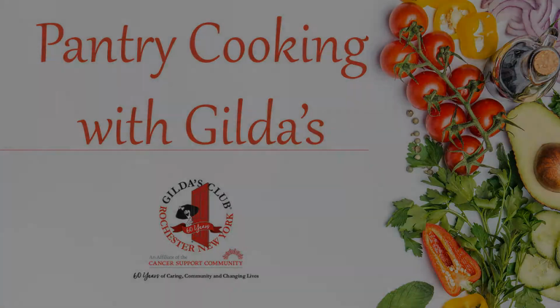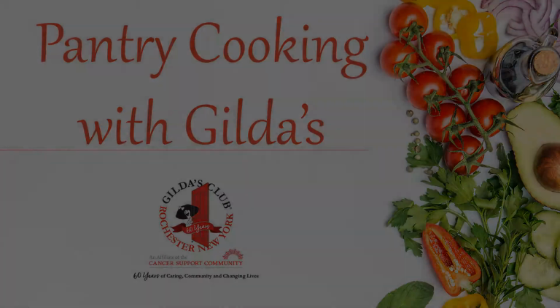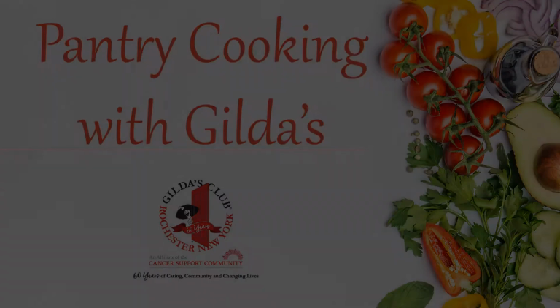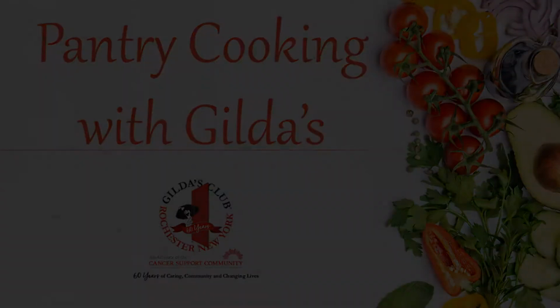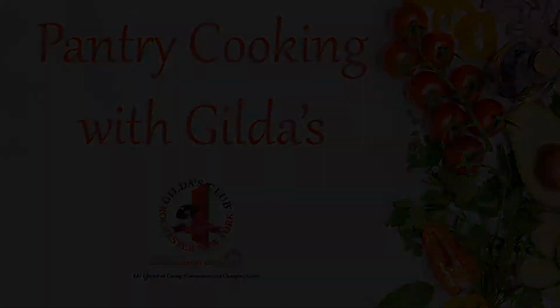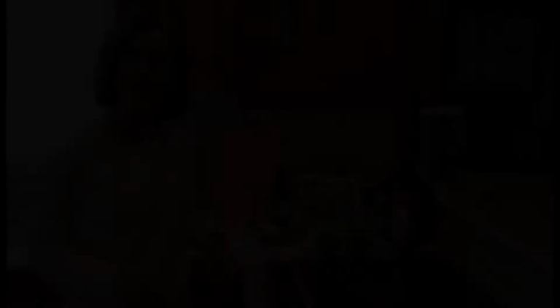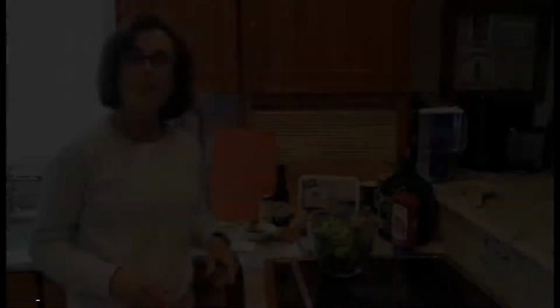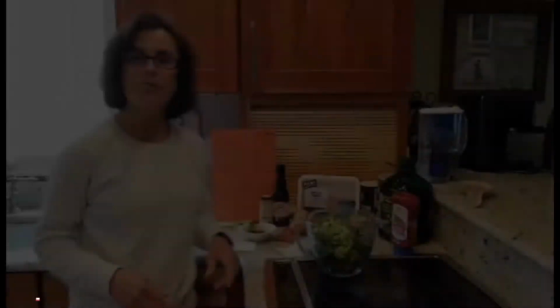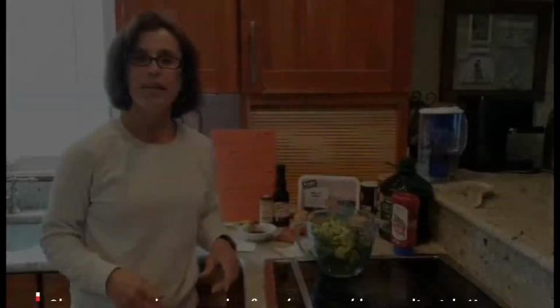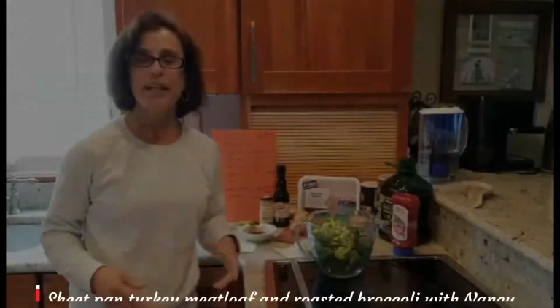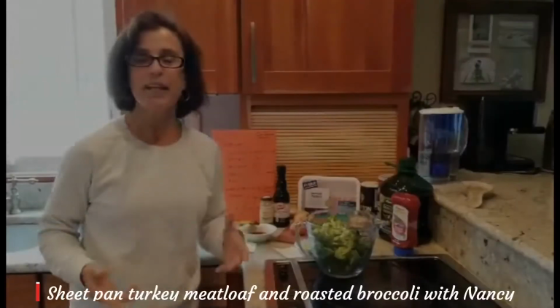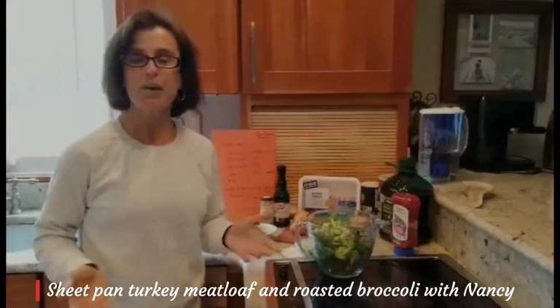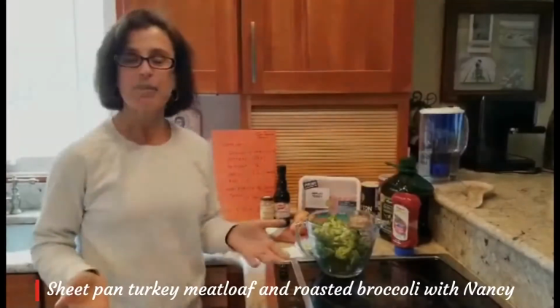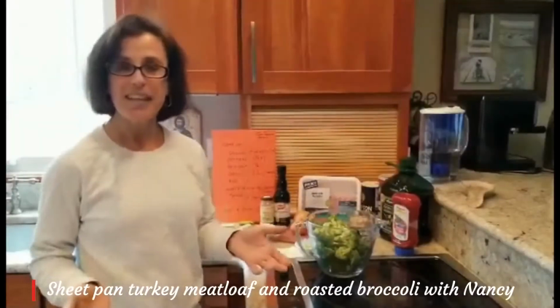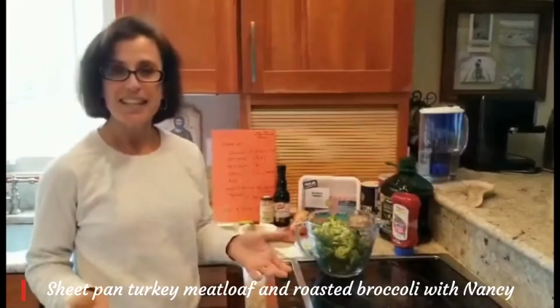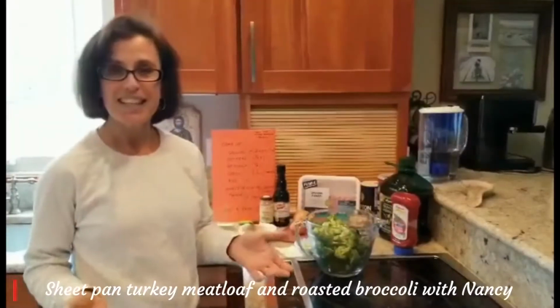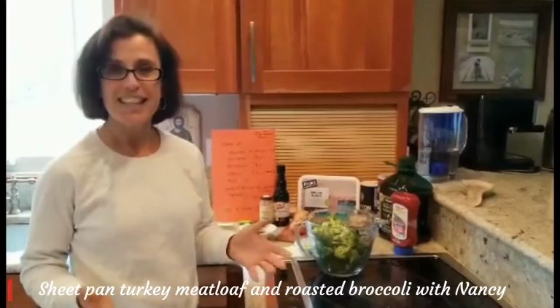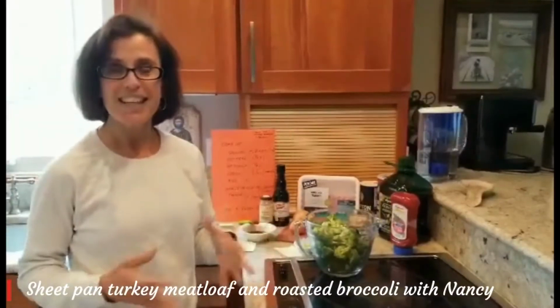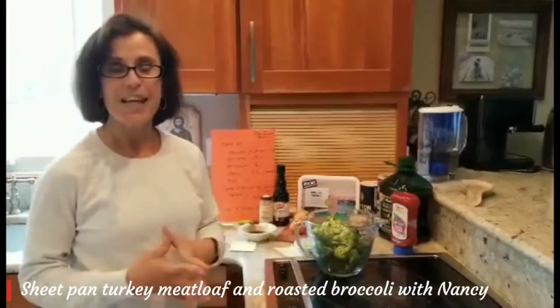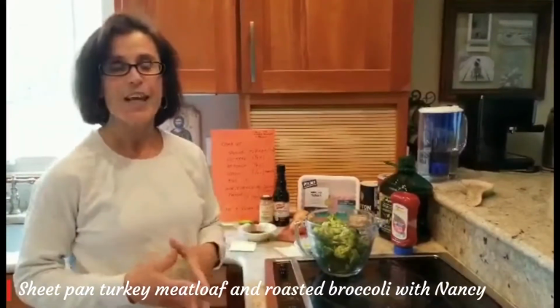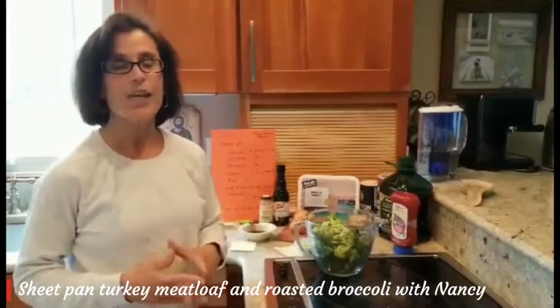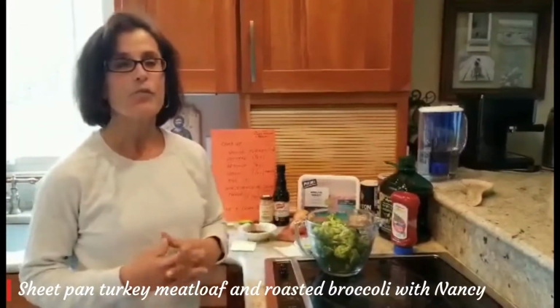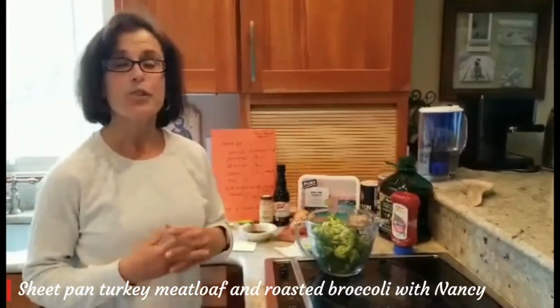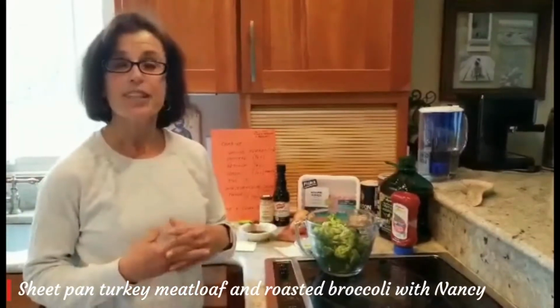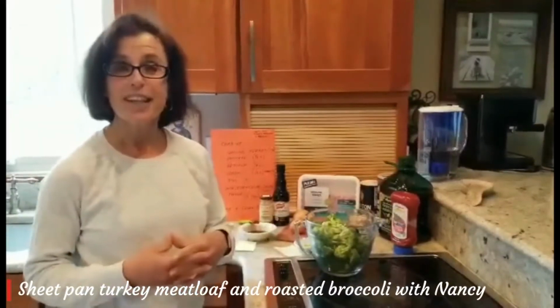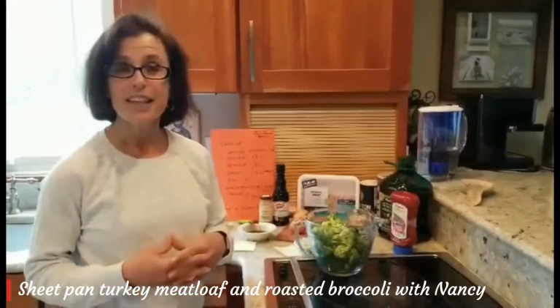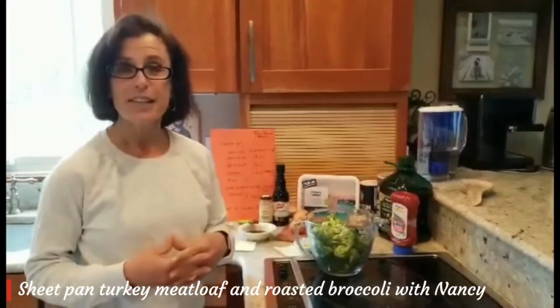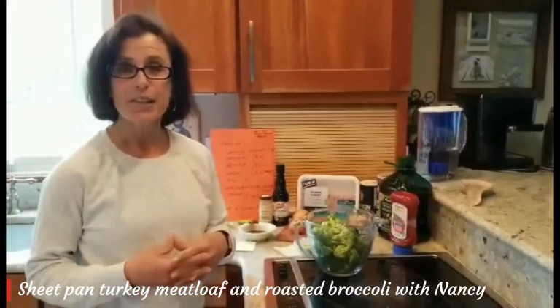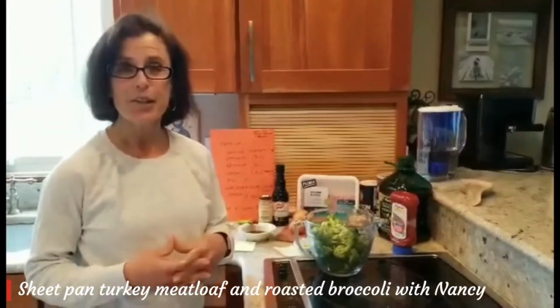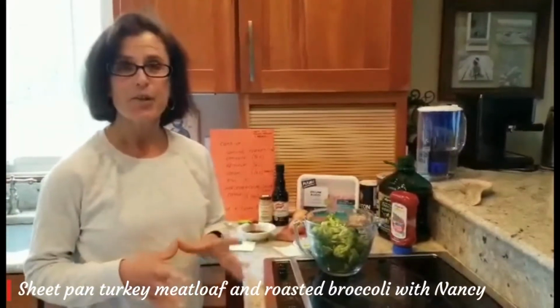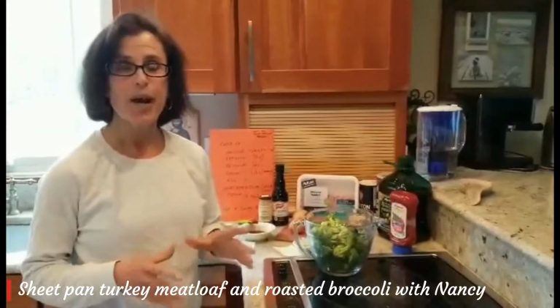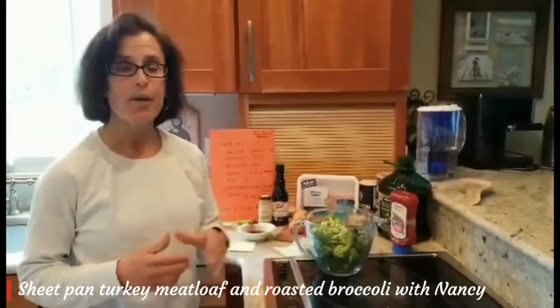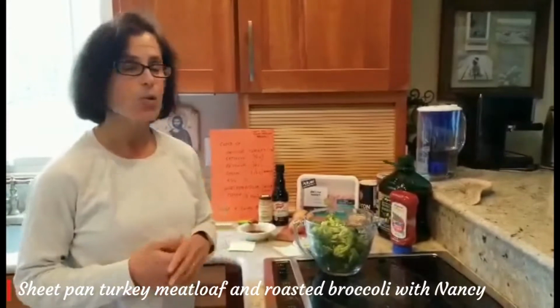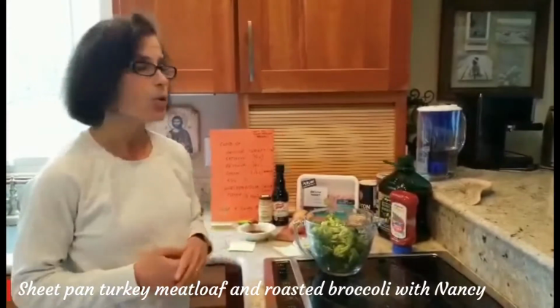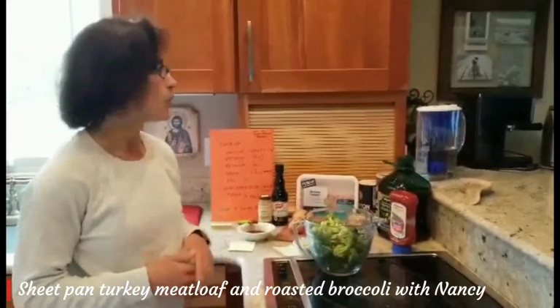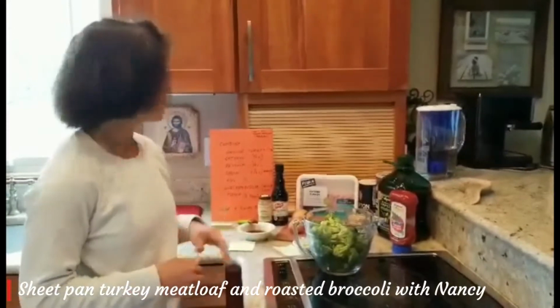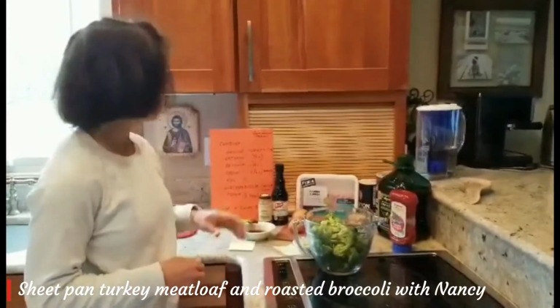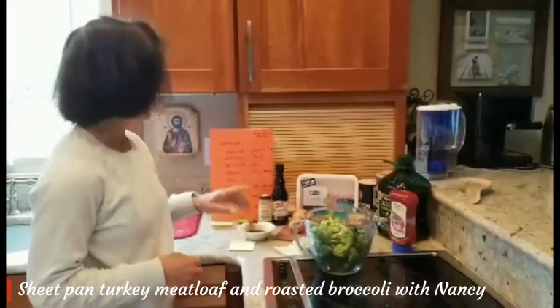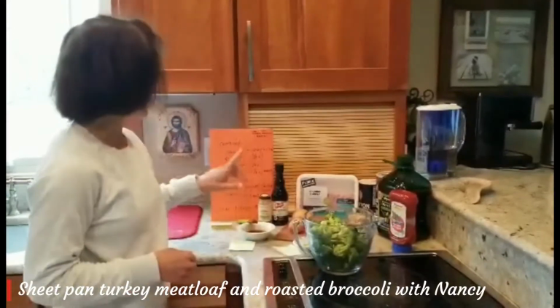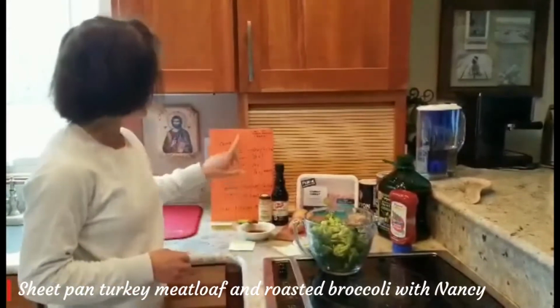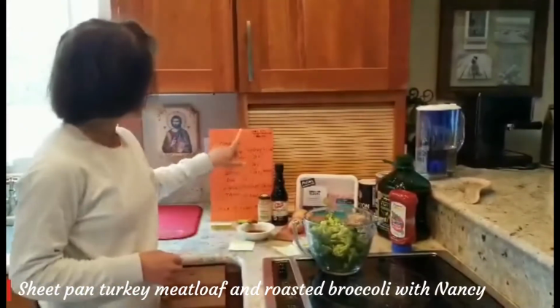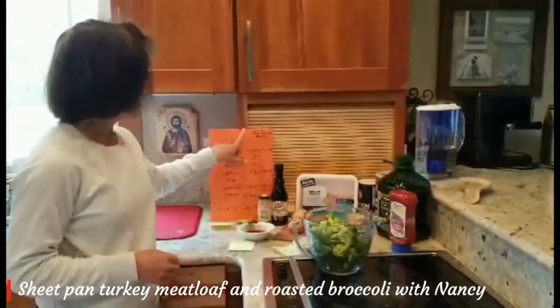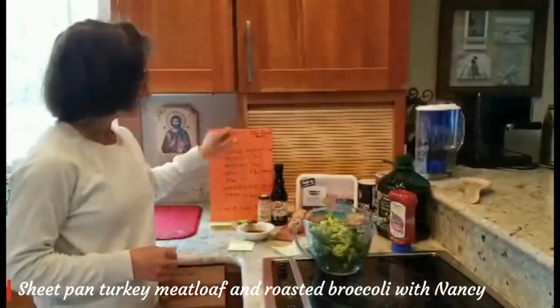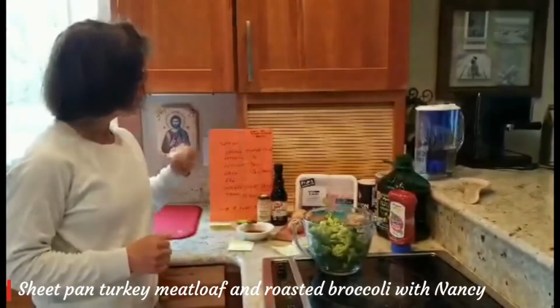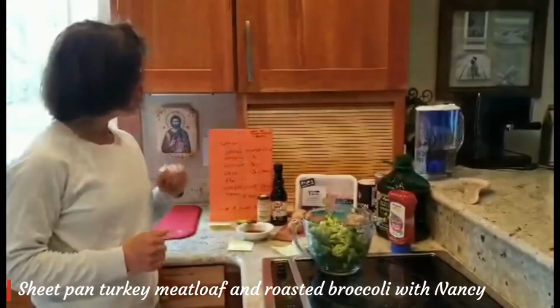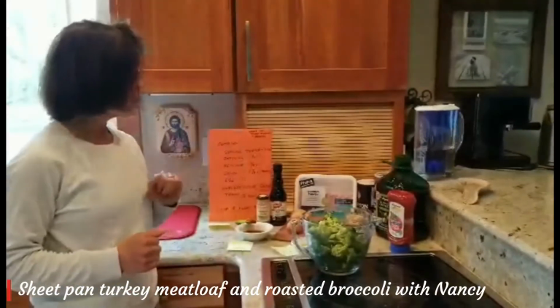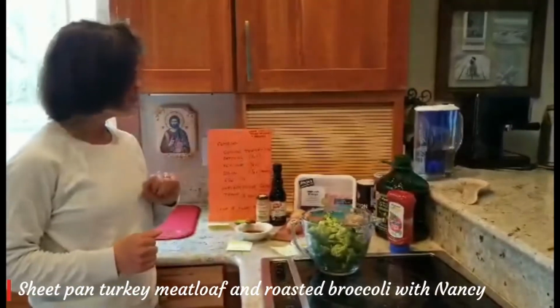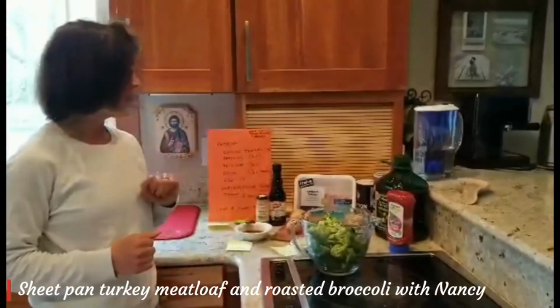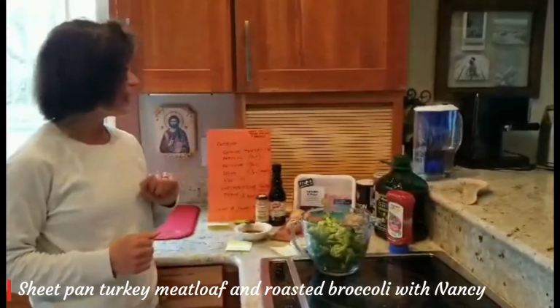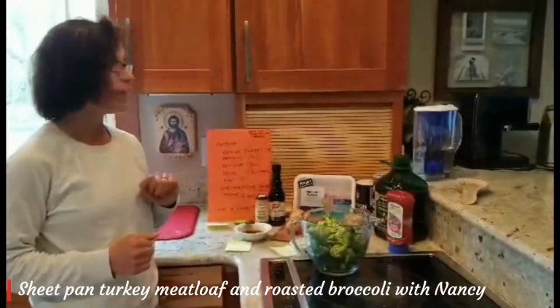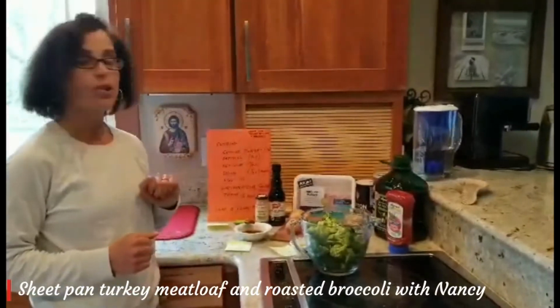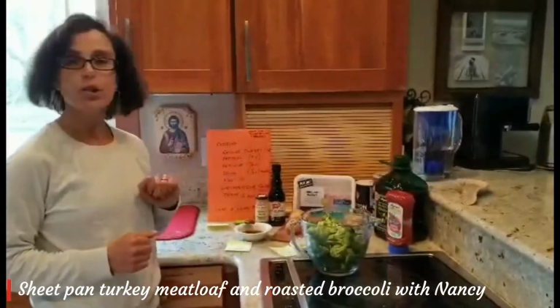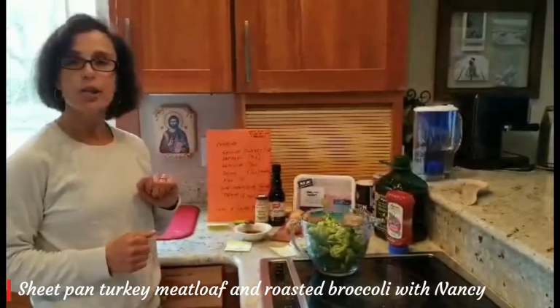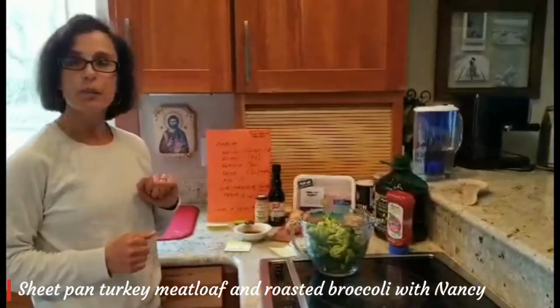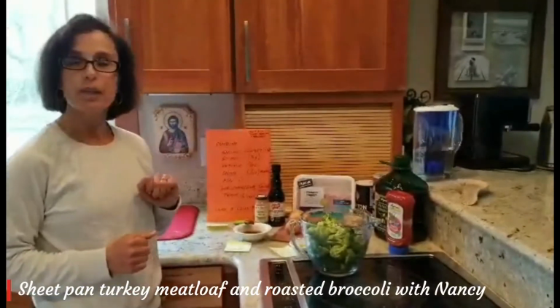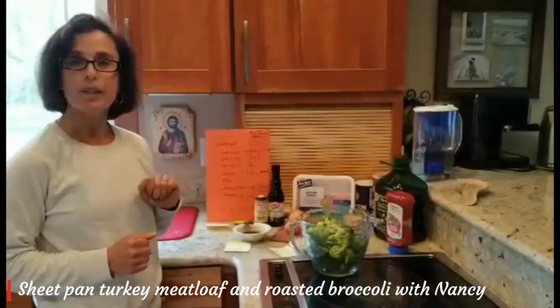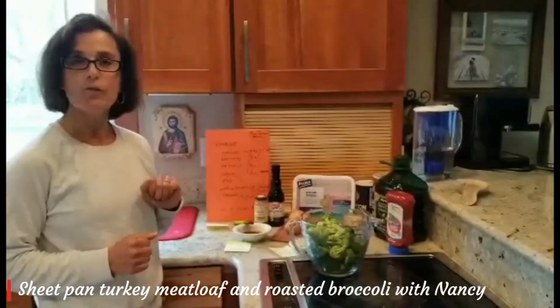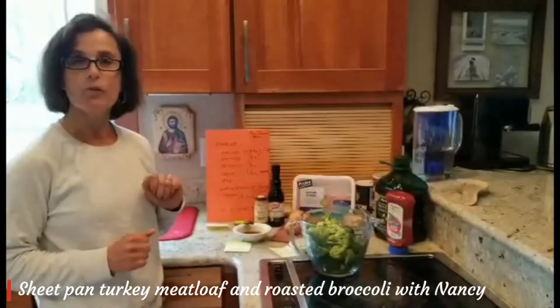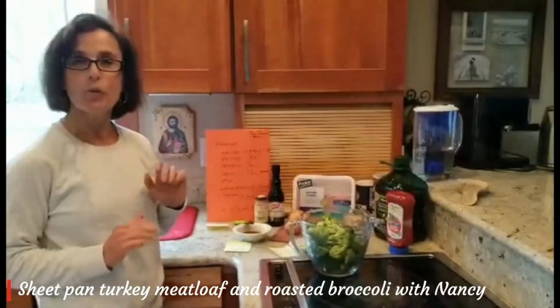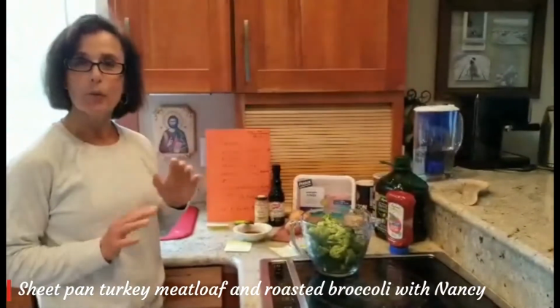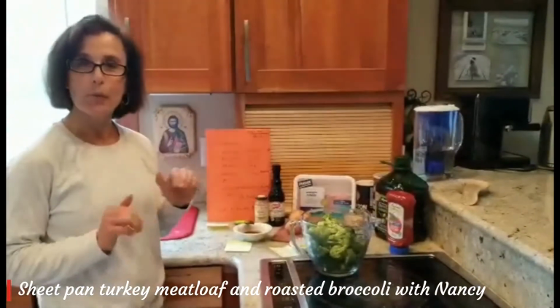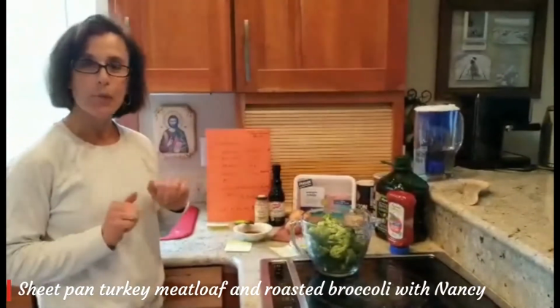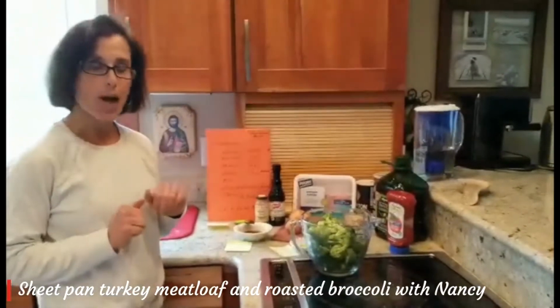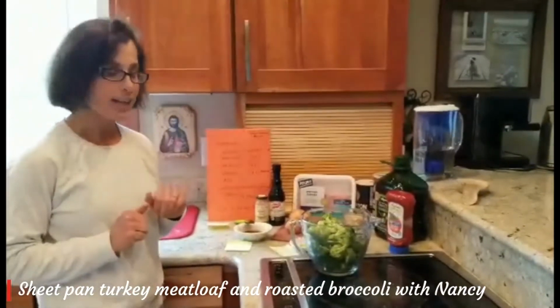Hello everybody, I'm Nancy, and for tonight's dinner I'm going to make a sheet pan turkey meatloaf with broccoli.